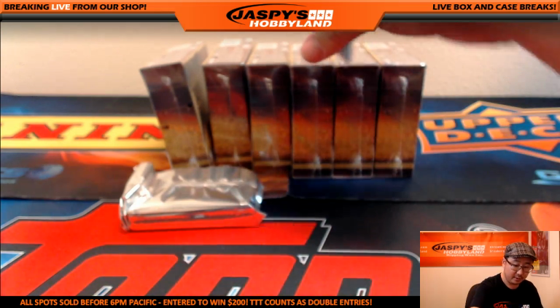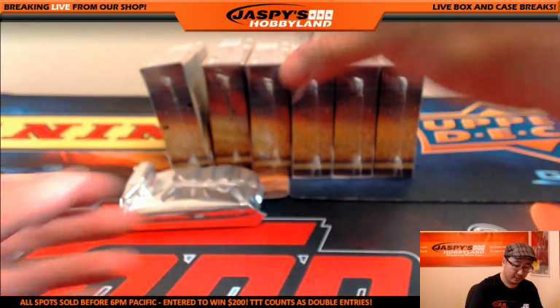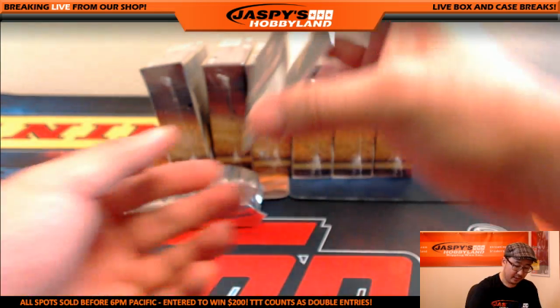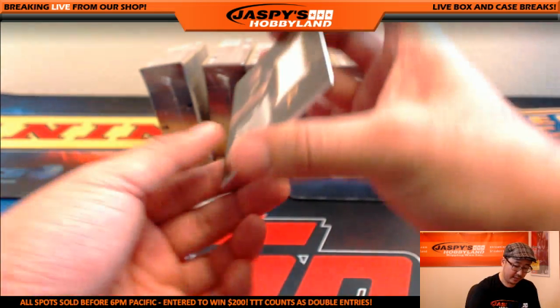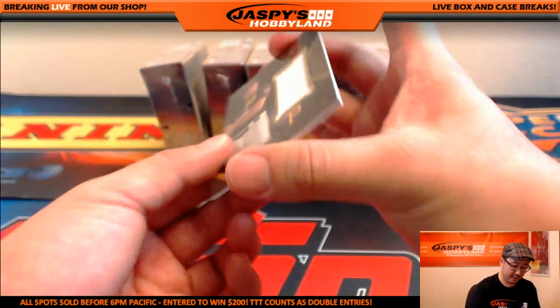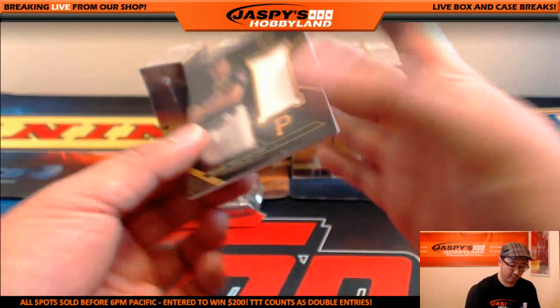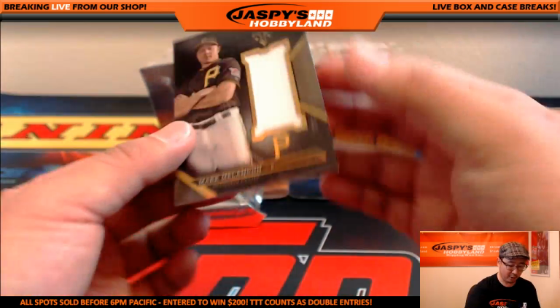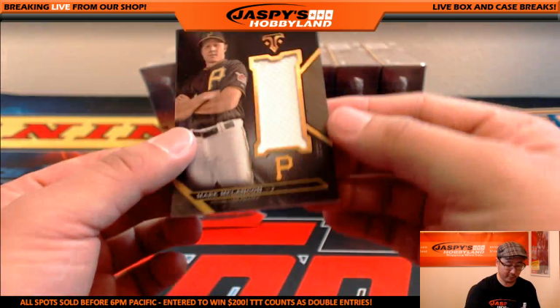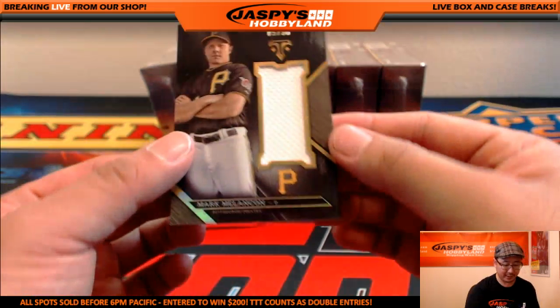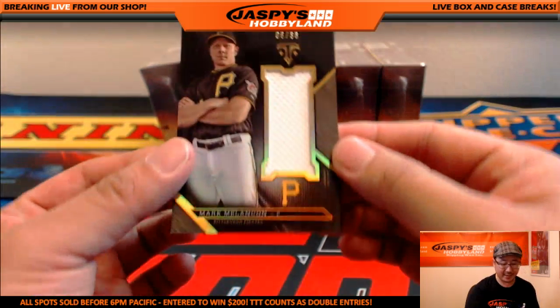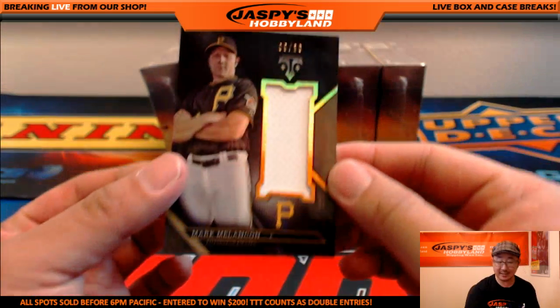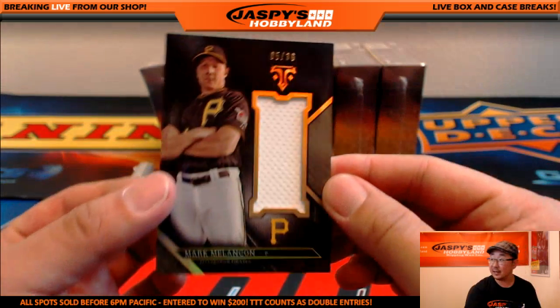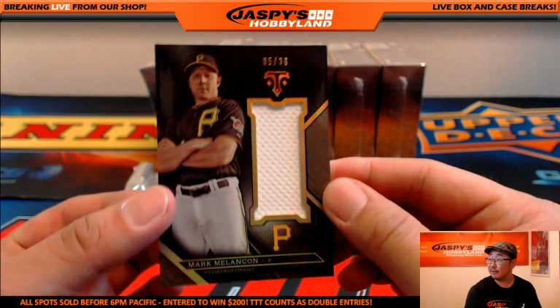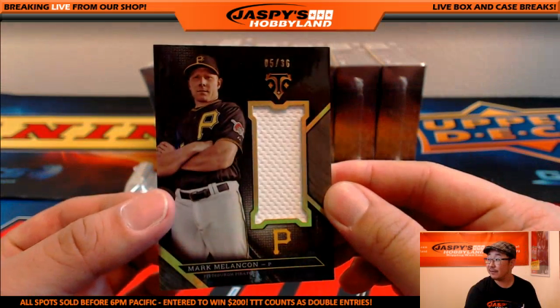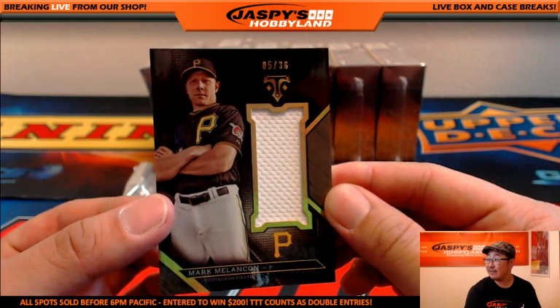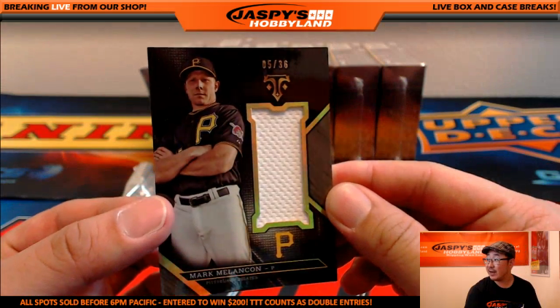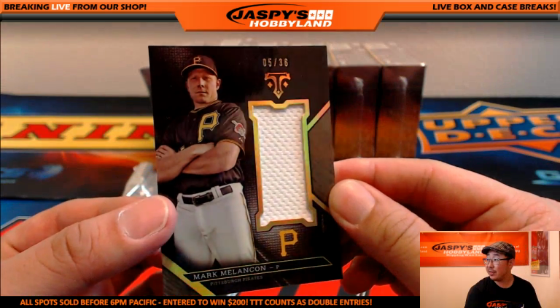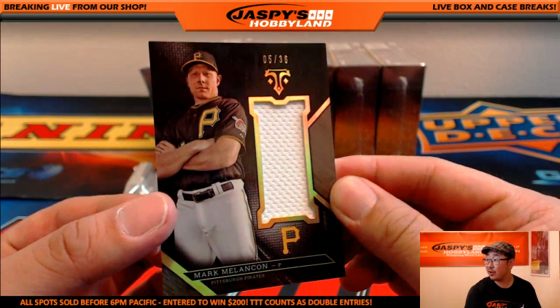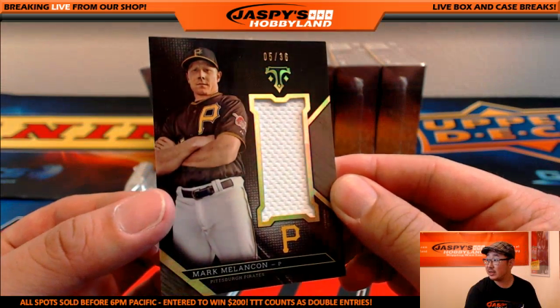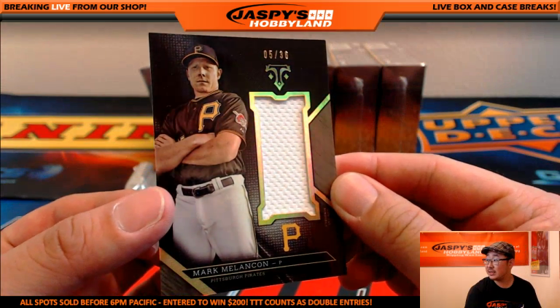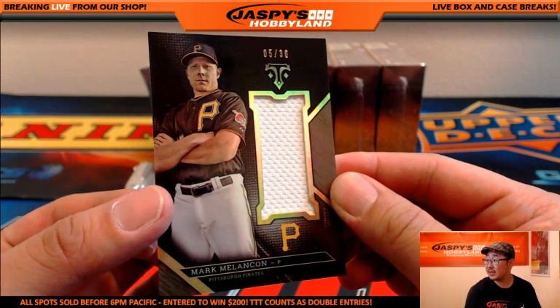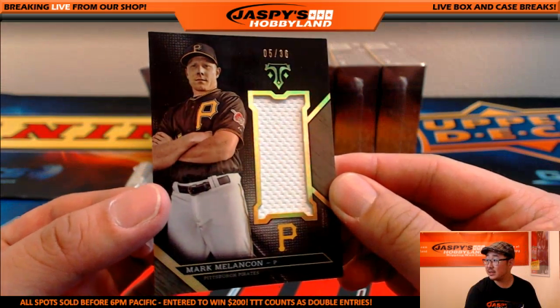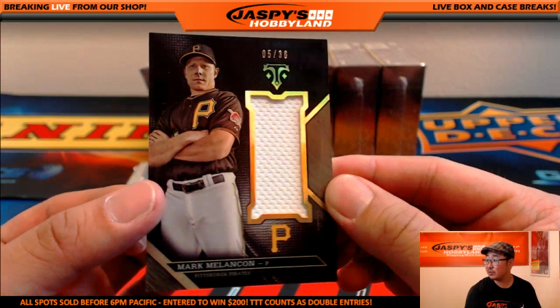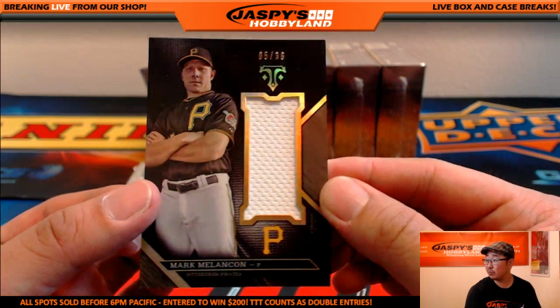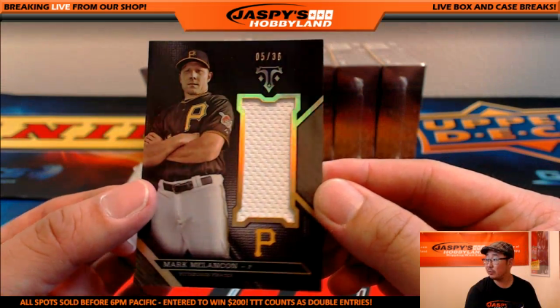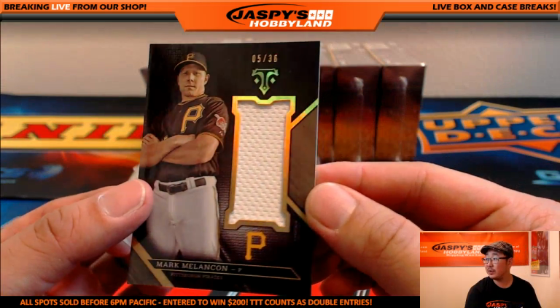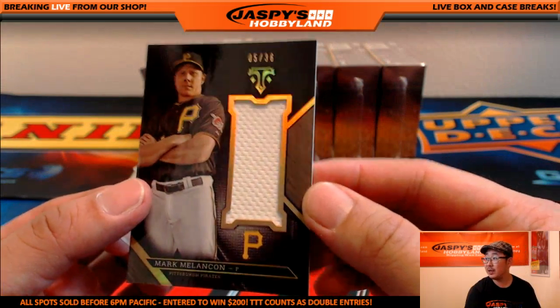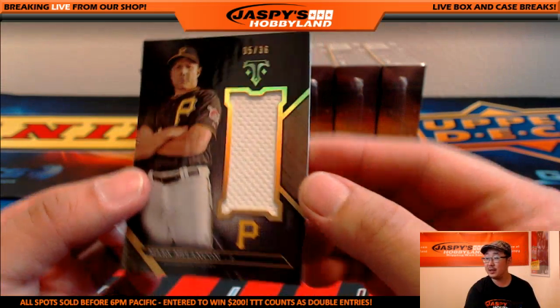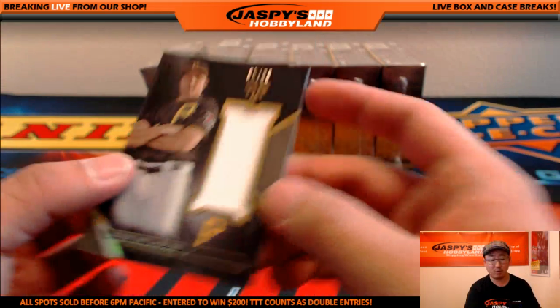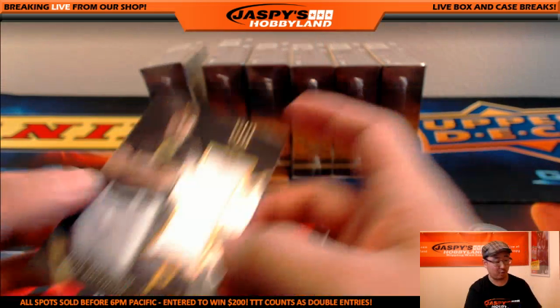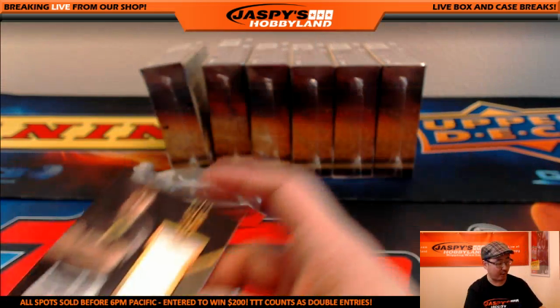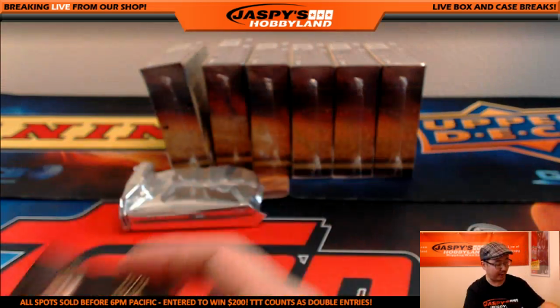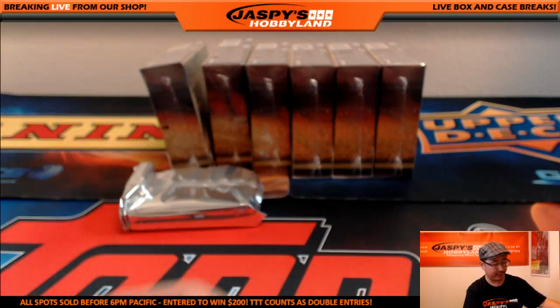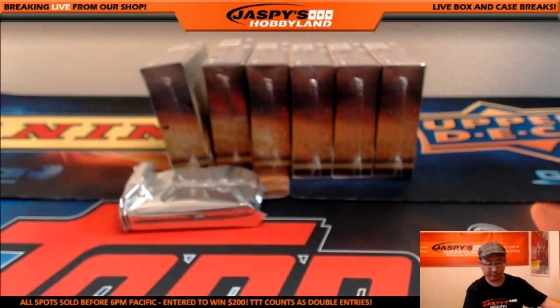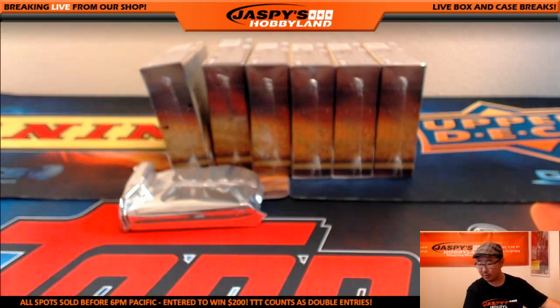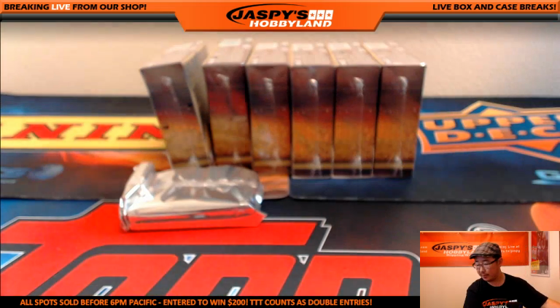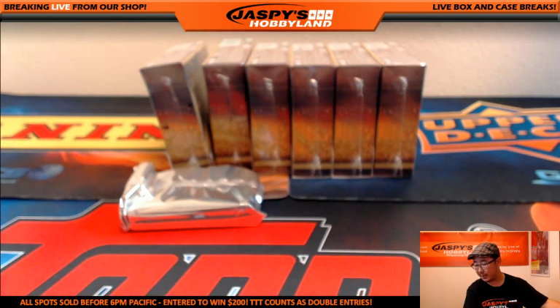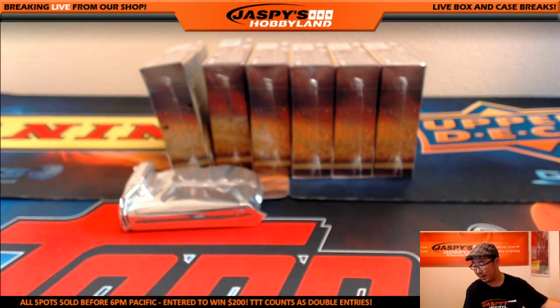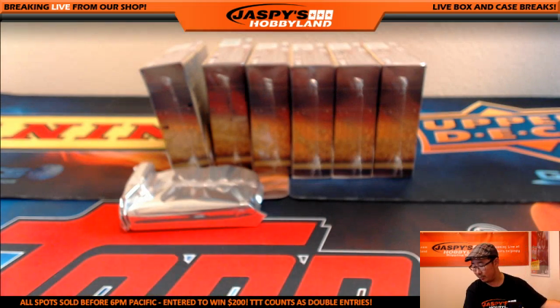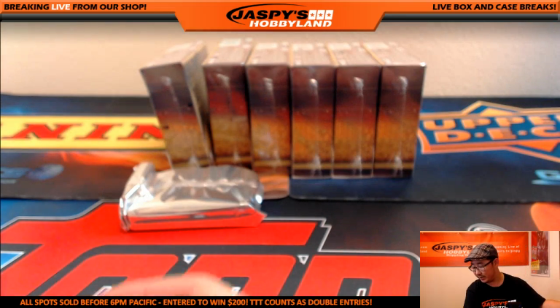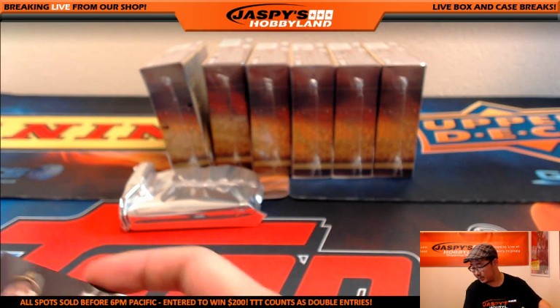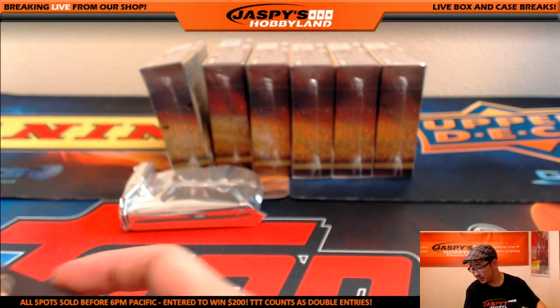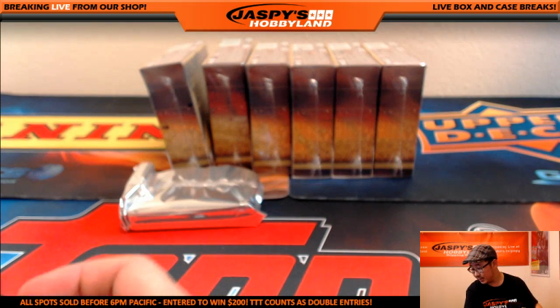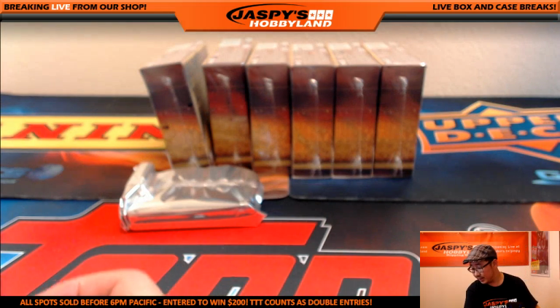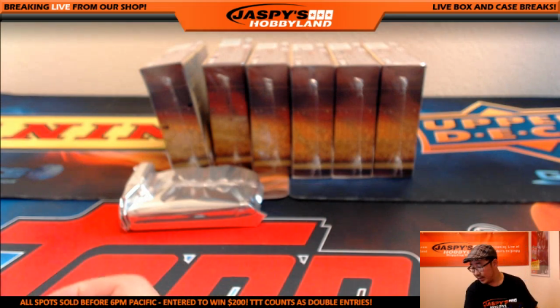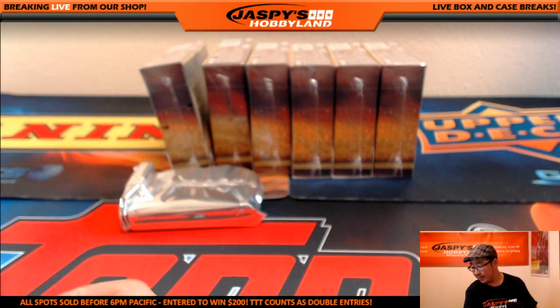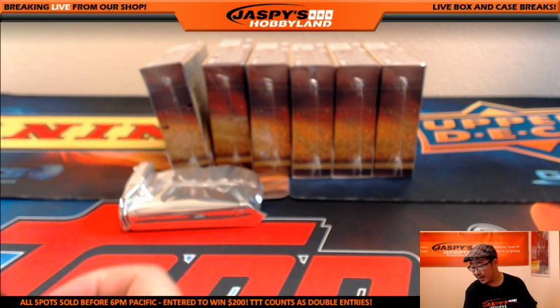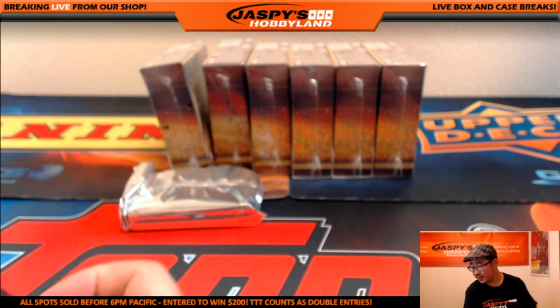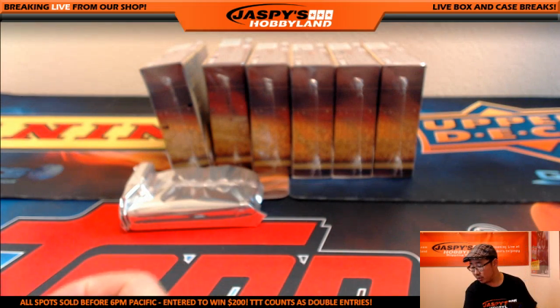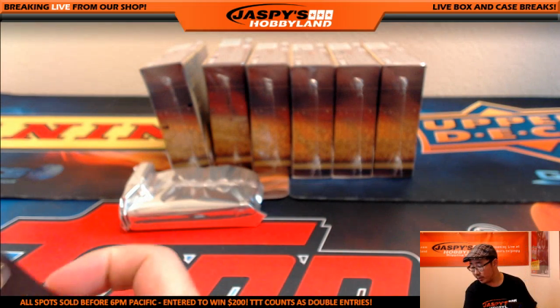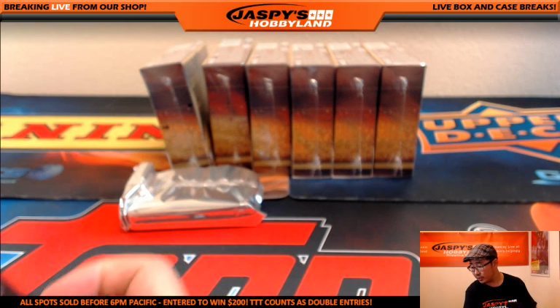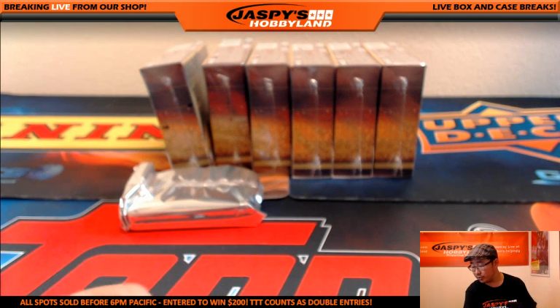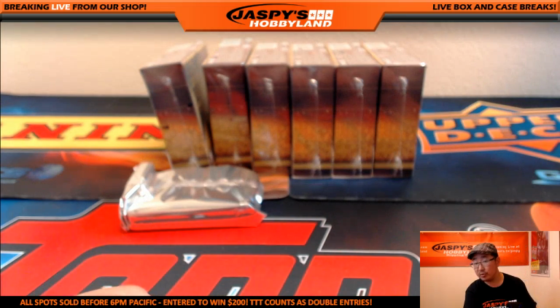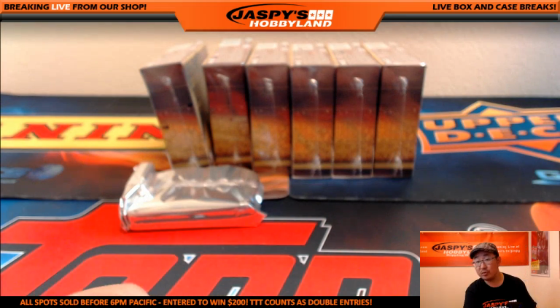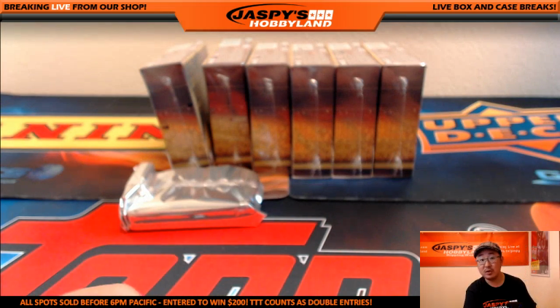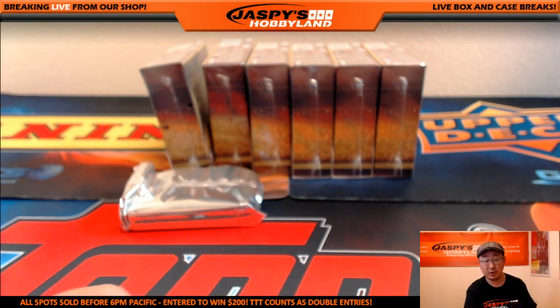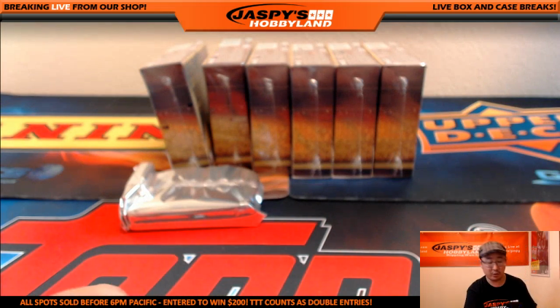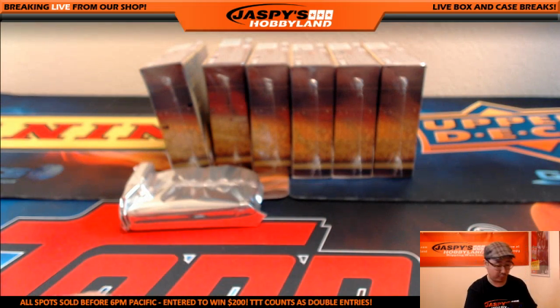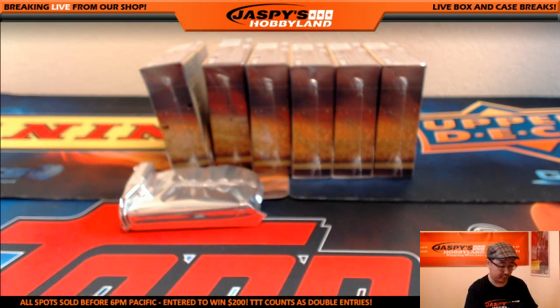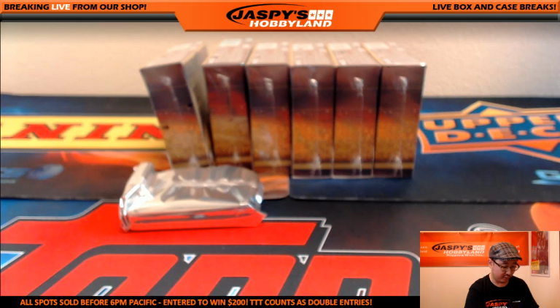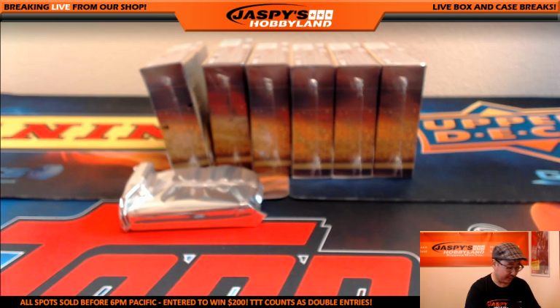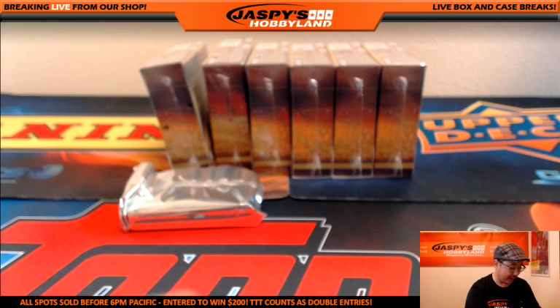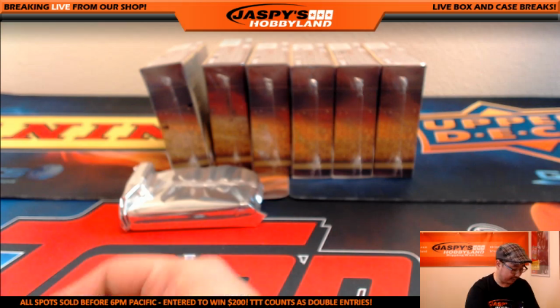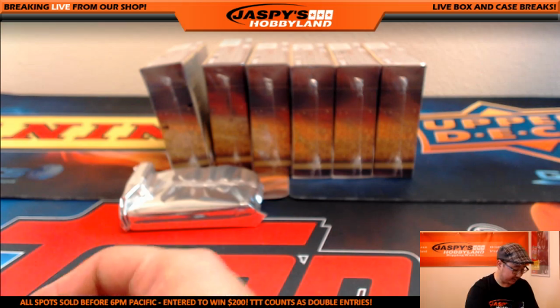And Mark Melancon, 5 out of 36, will be your relic for the Pirates — and that's going to Hoop with the Pirates.